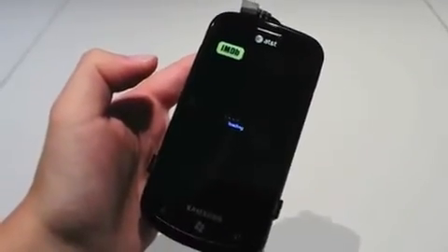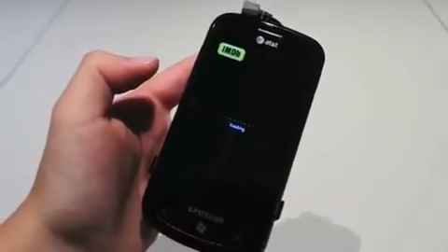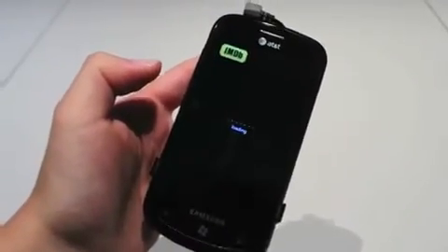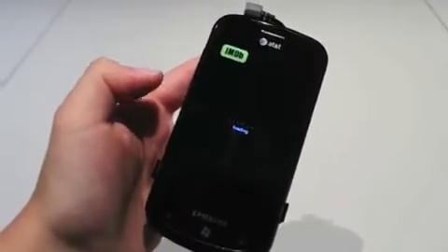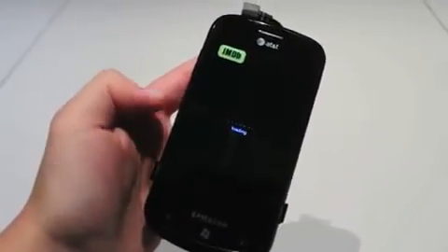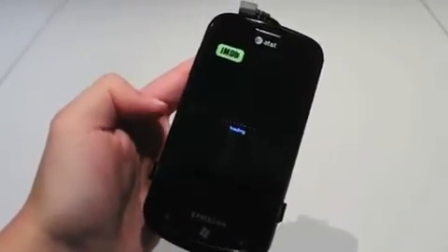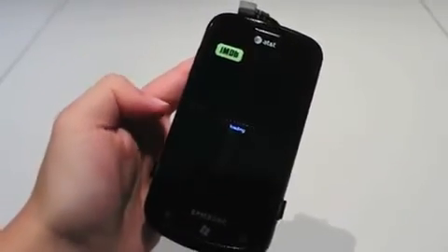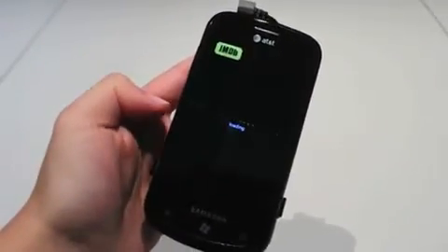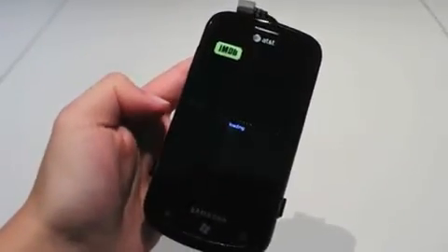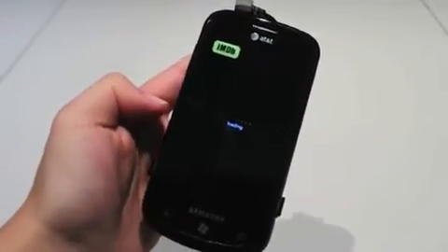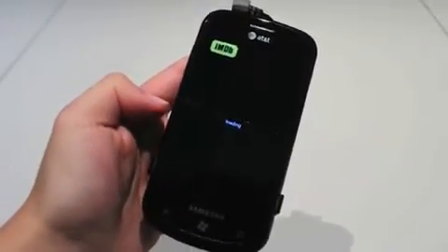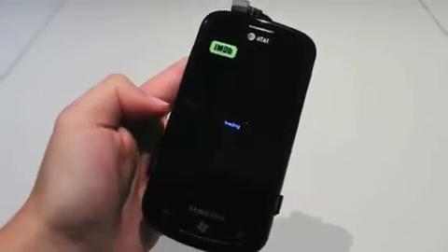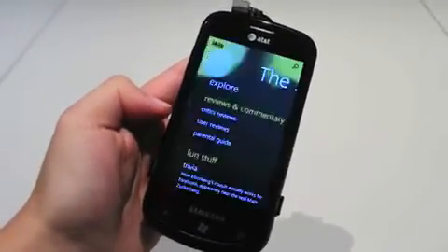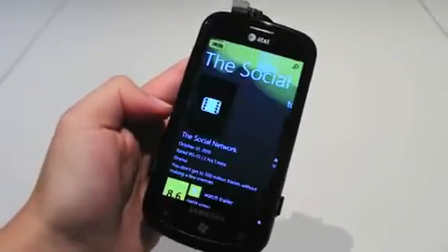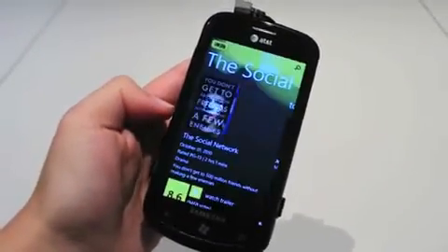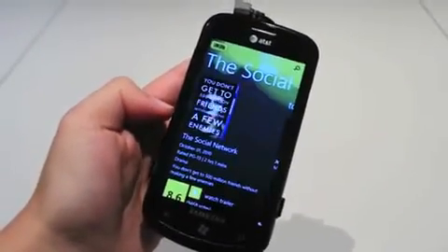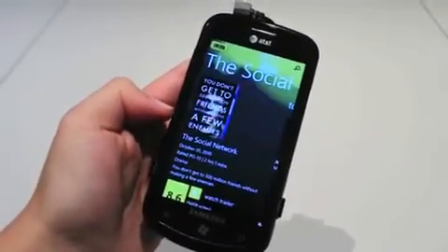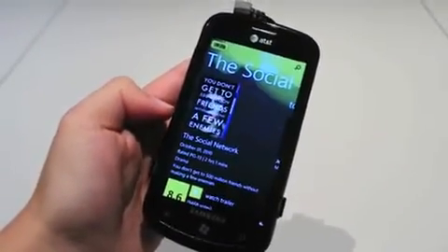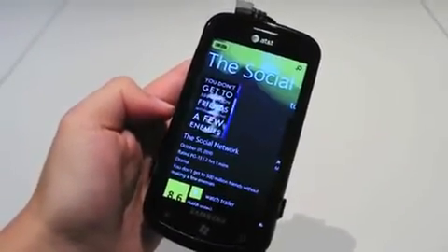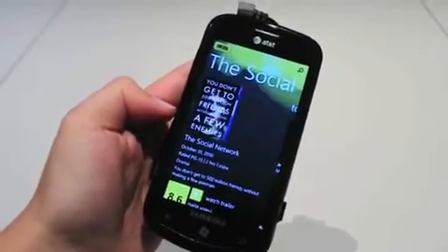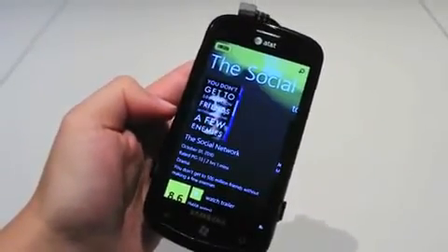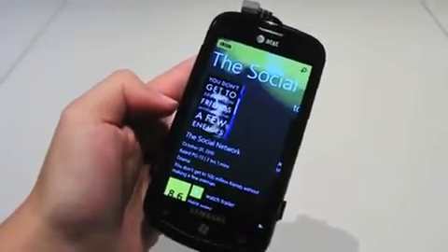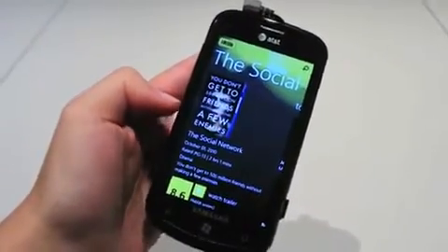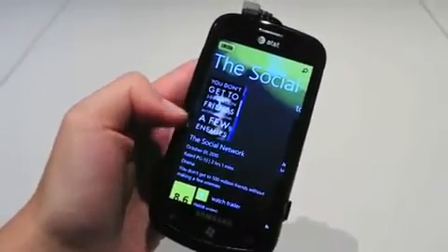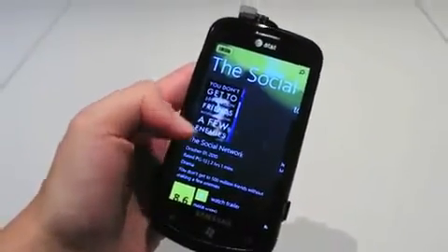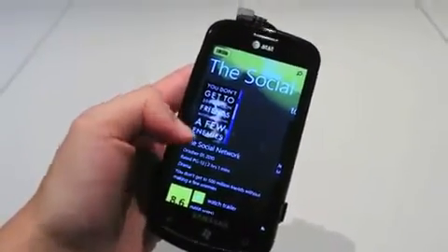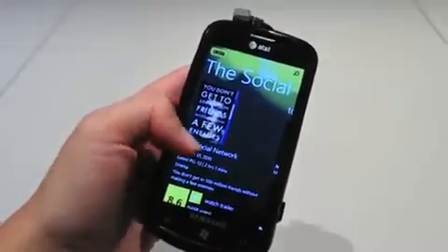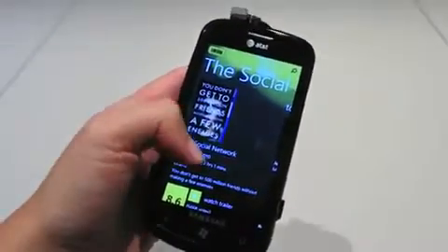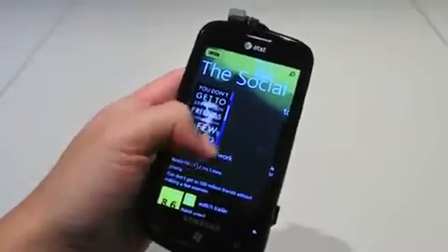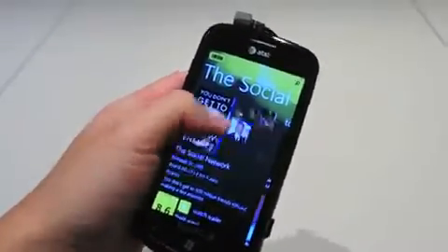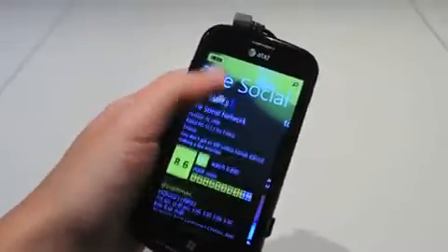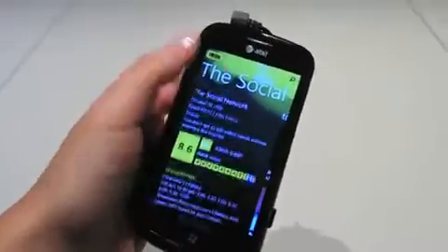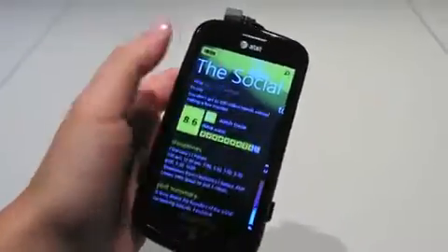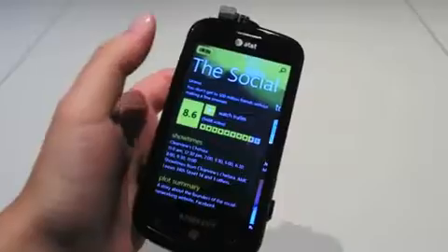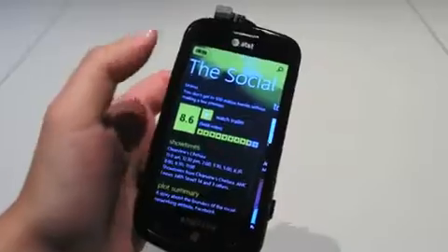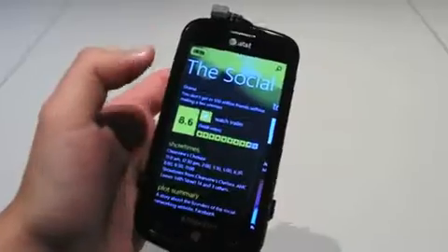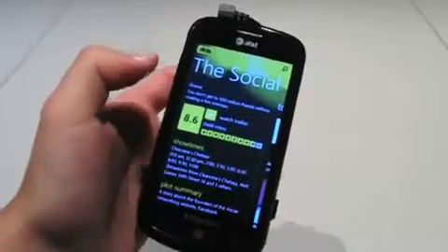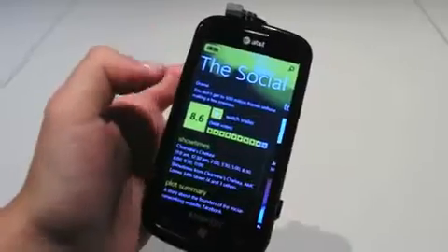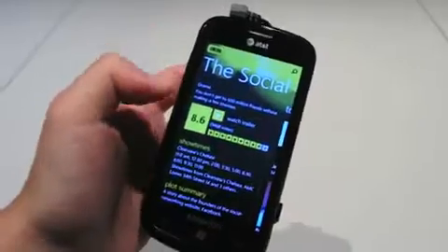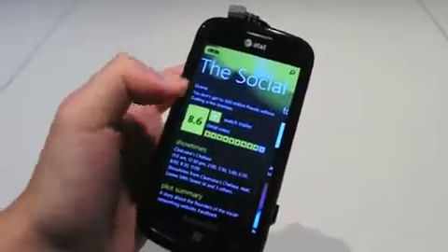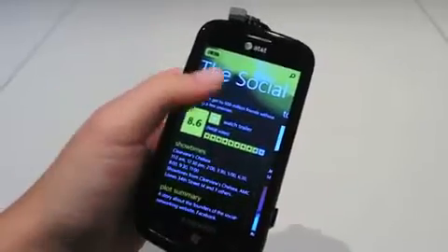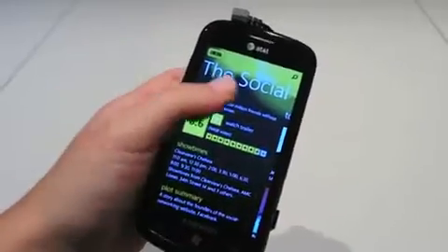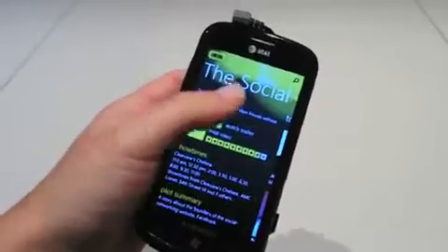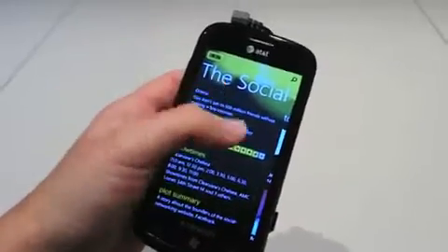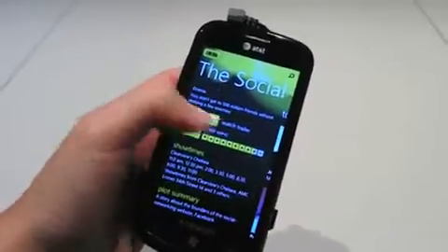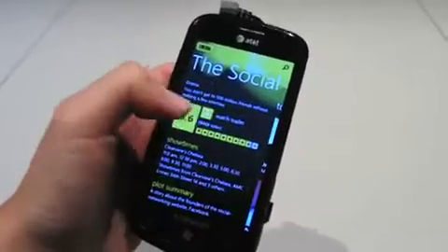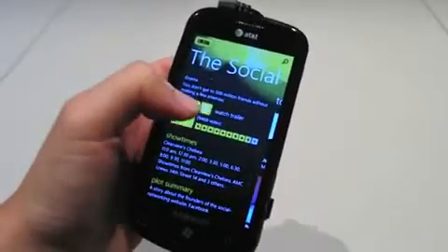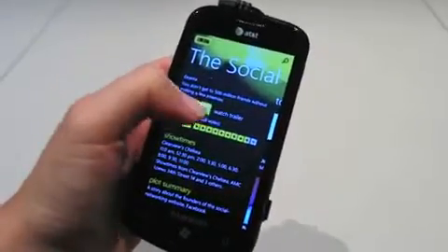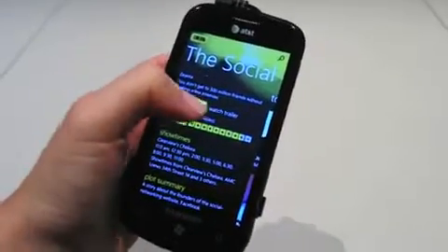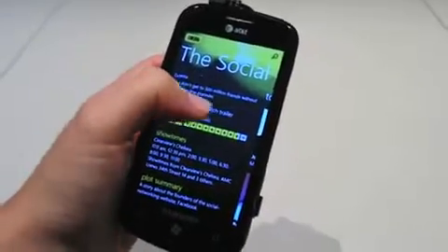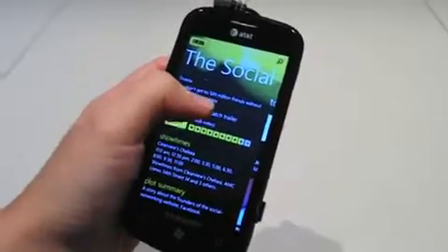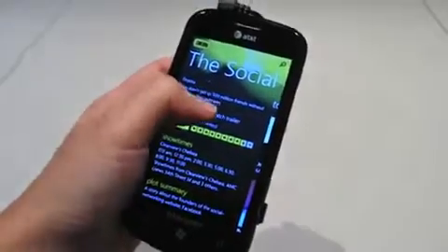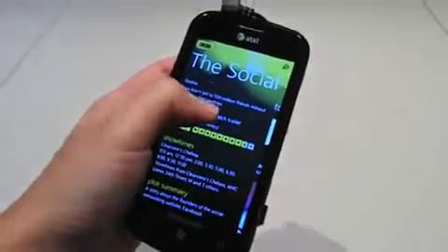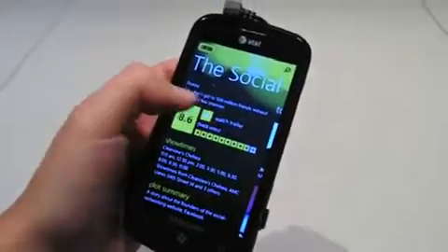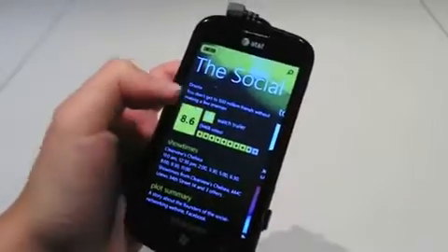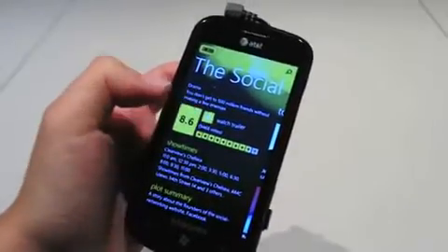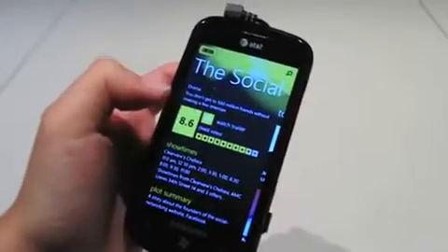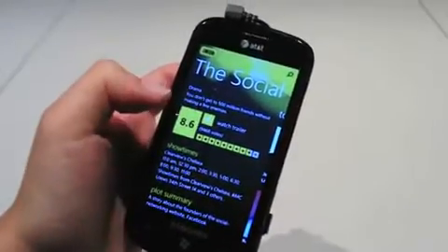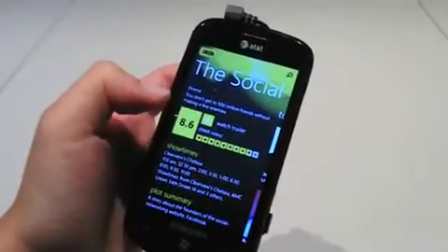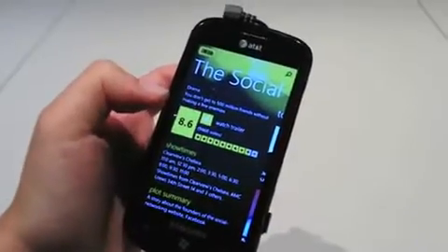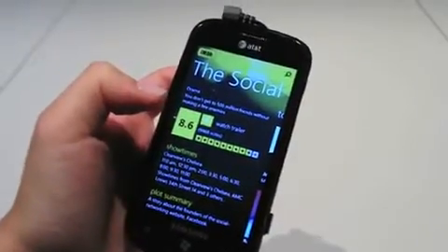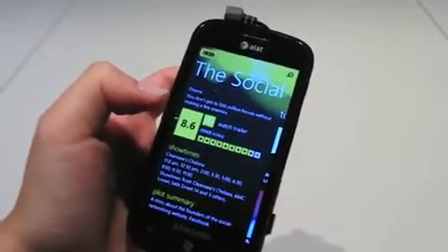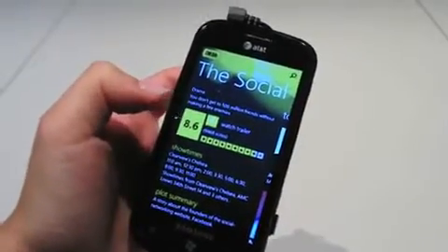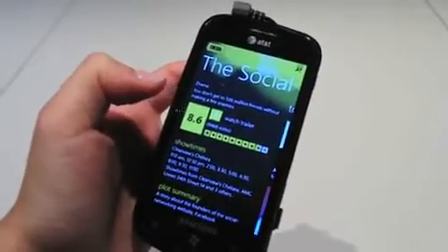Let's try and load up this IMDB app. Let's see if we can pull up the trailer.